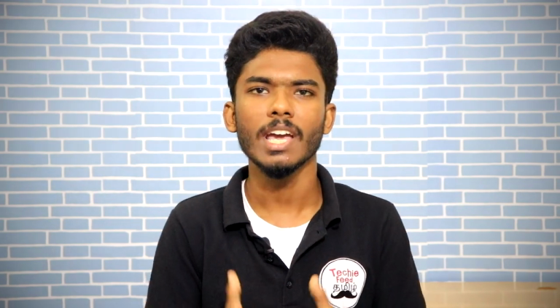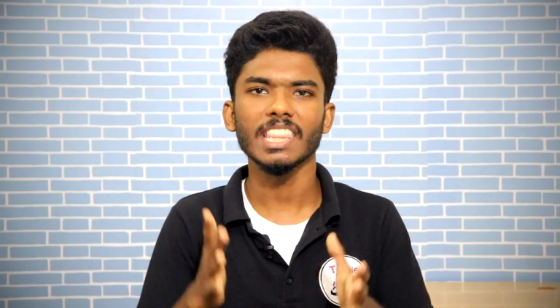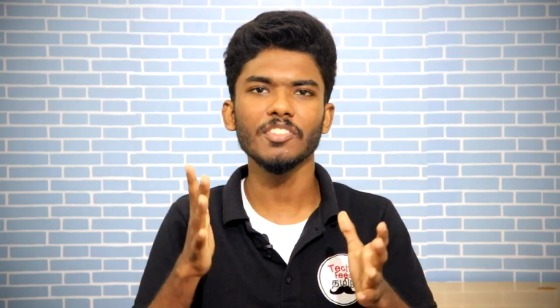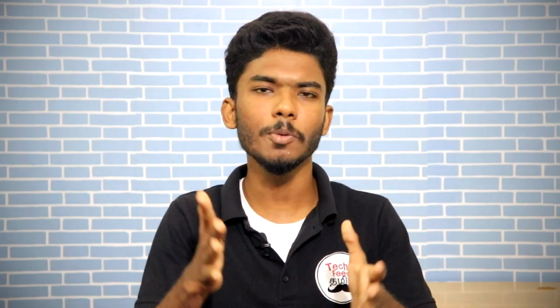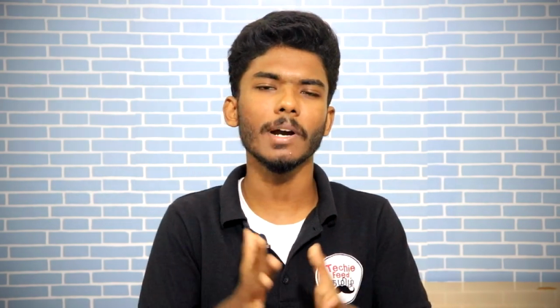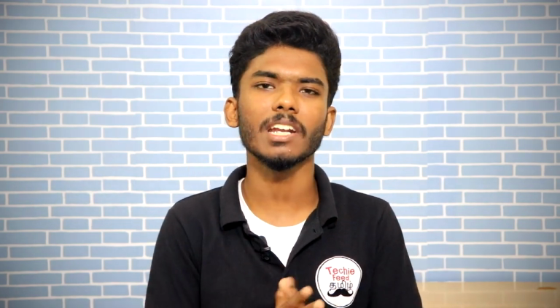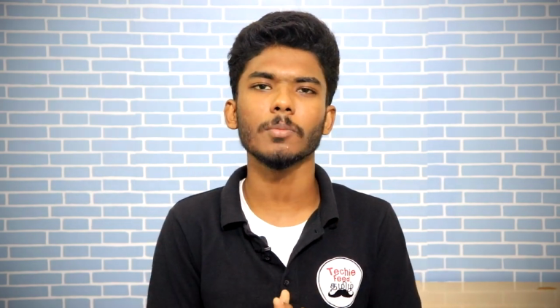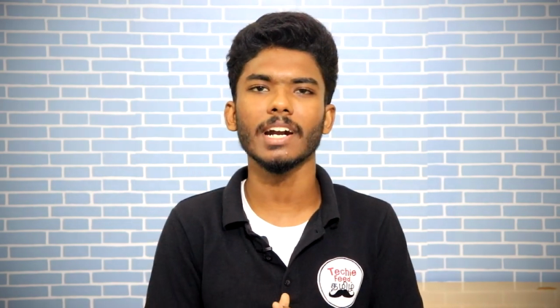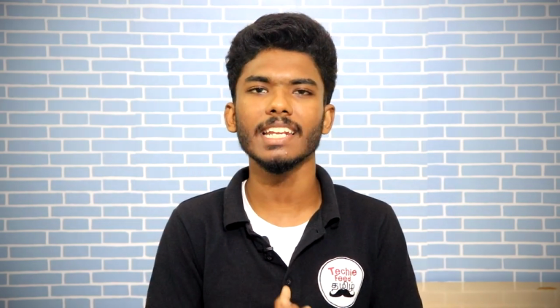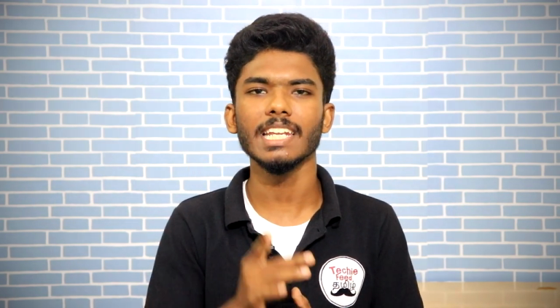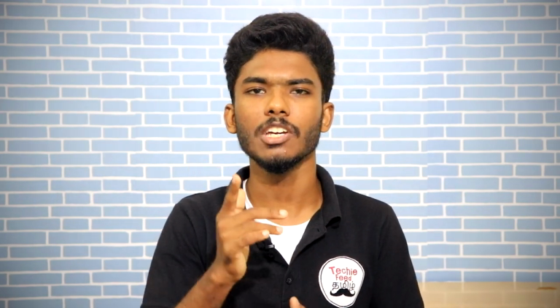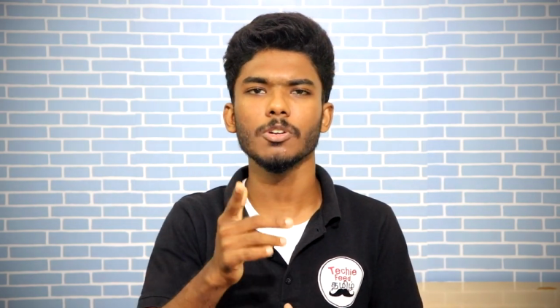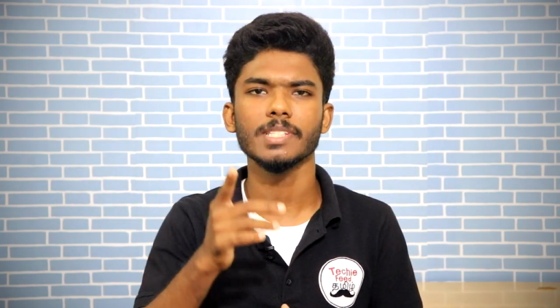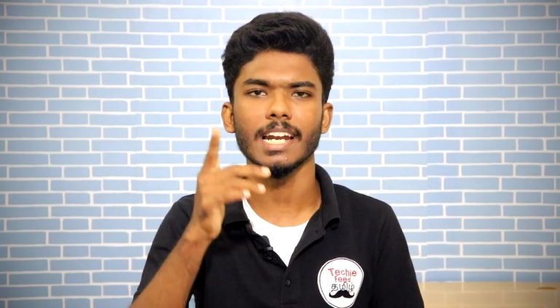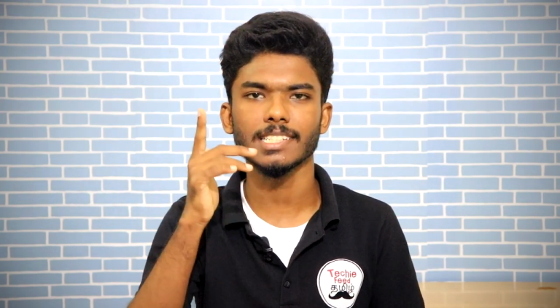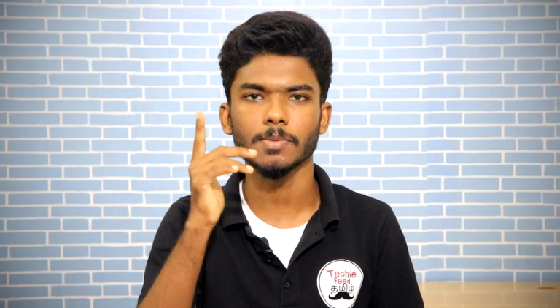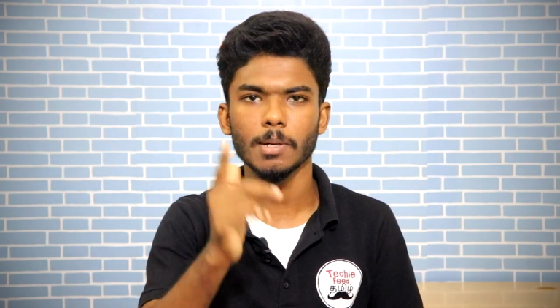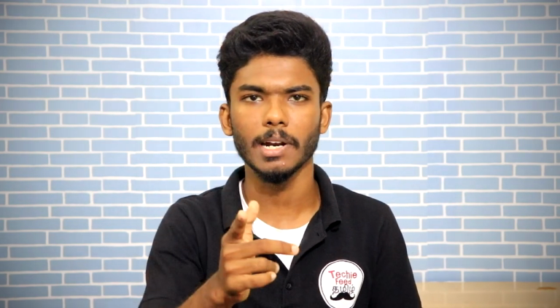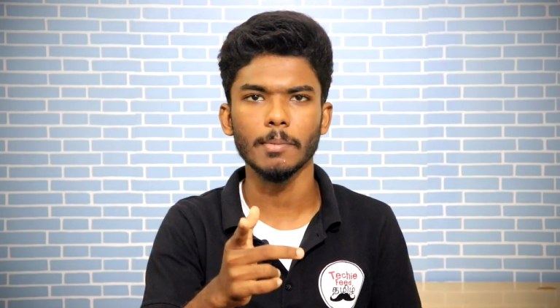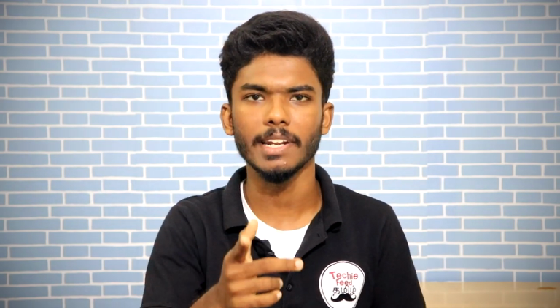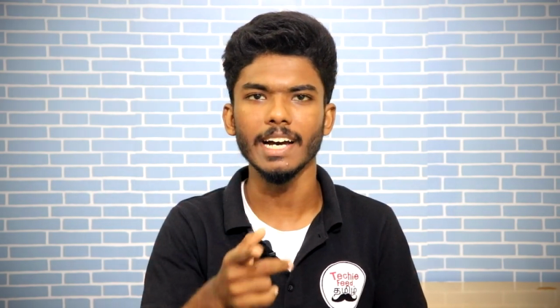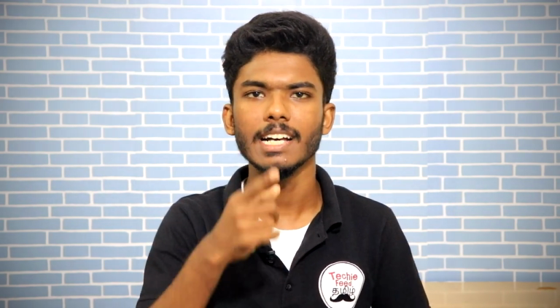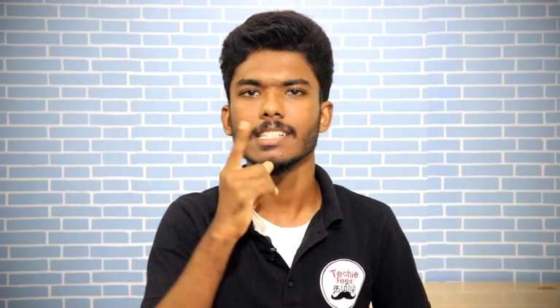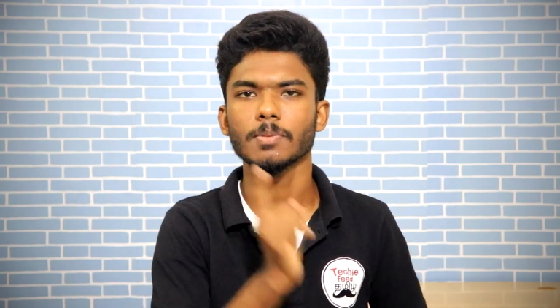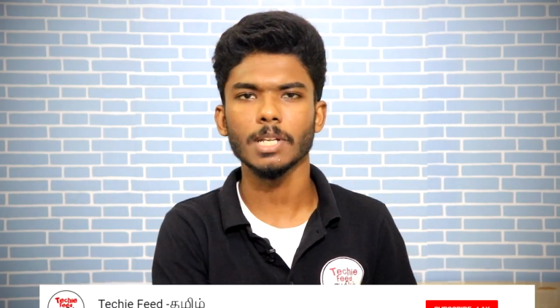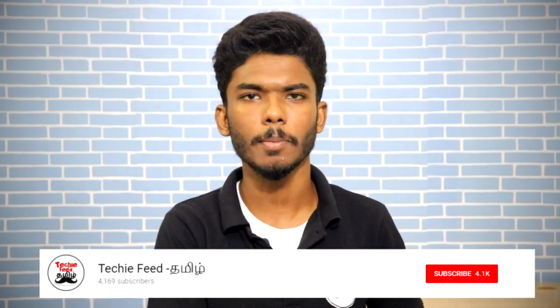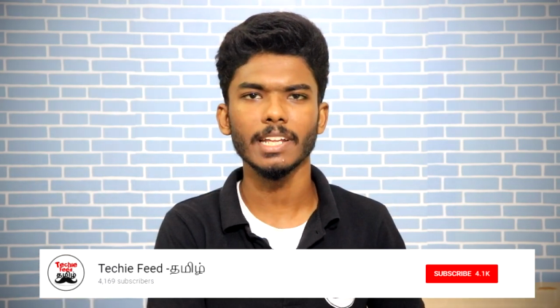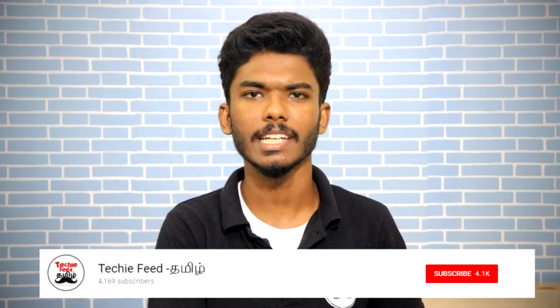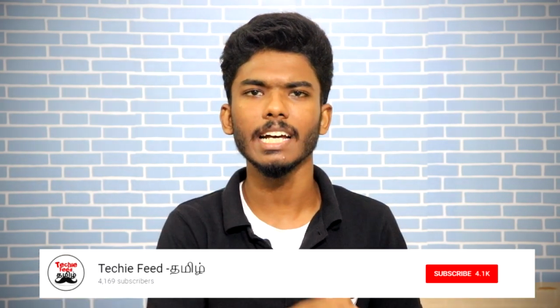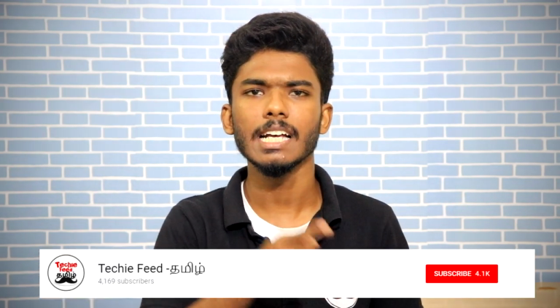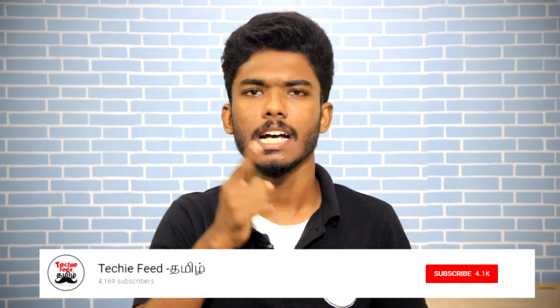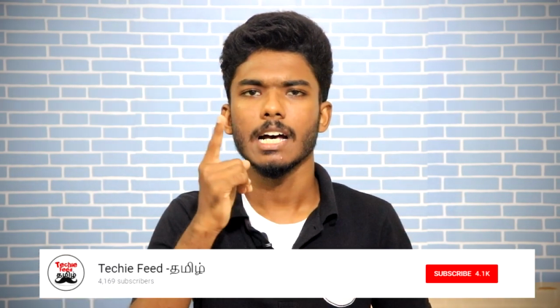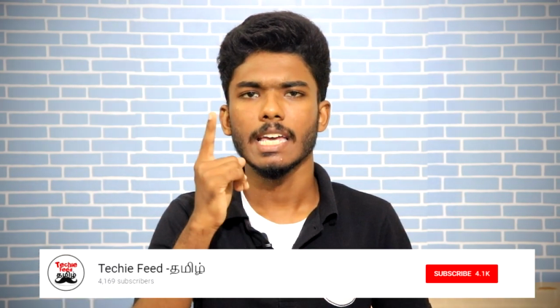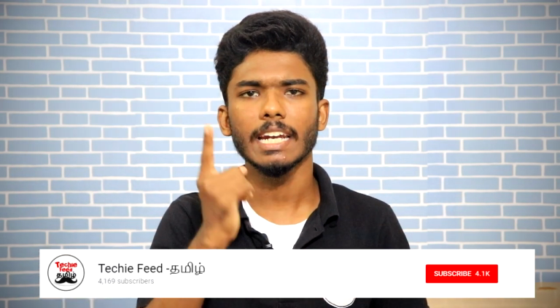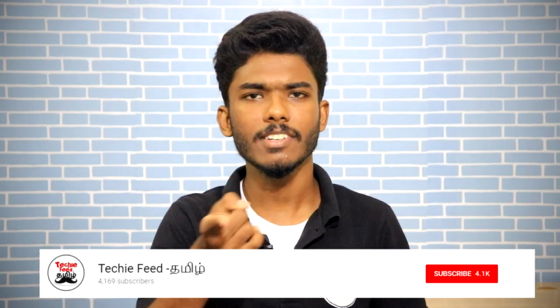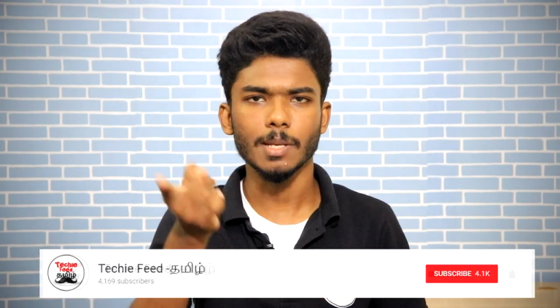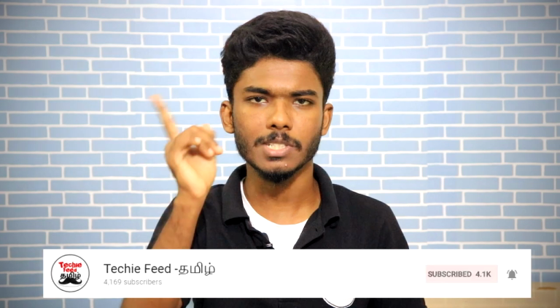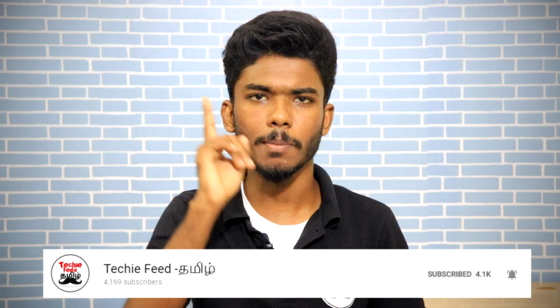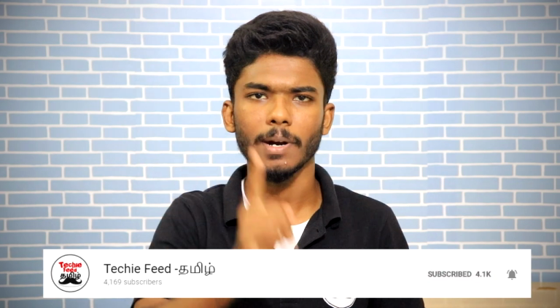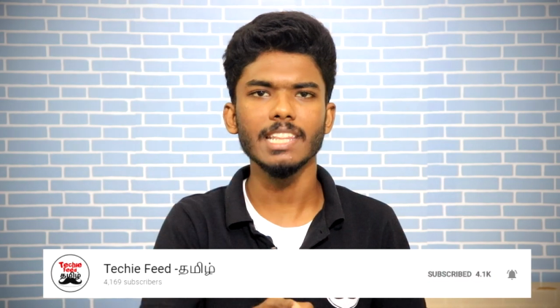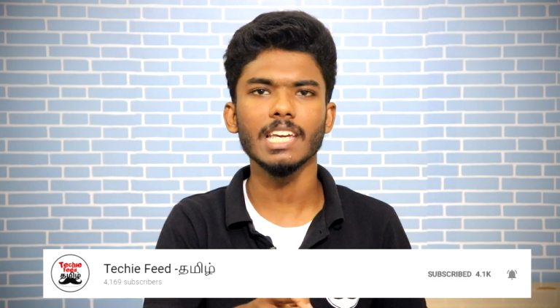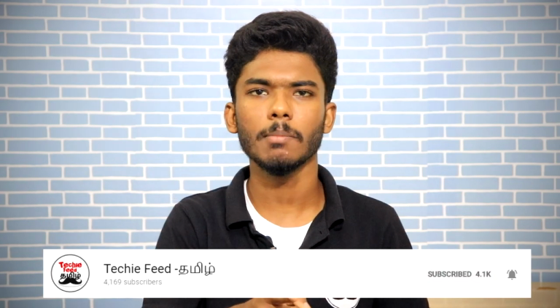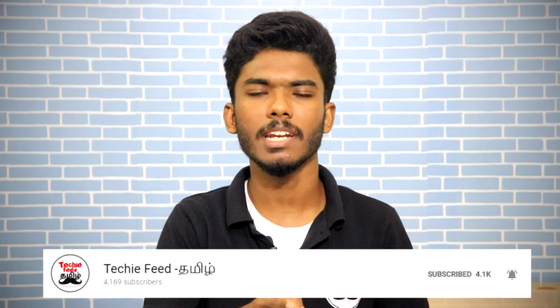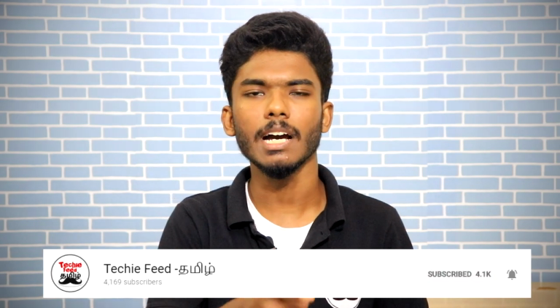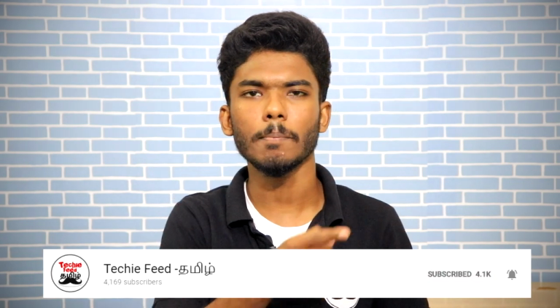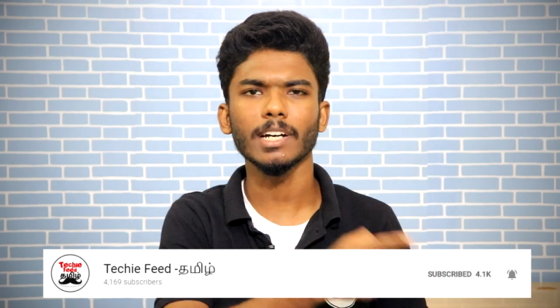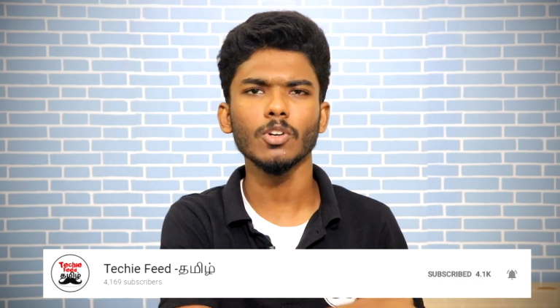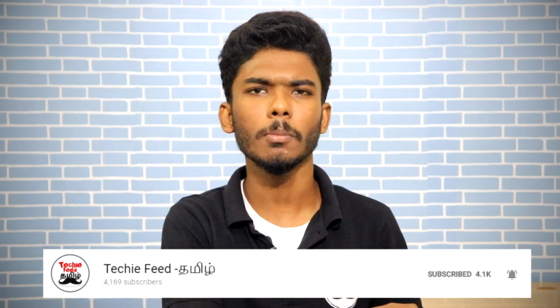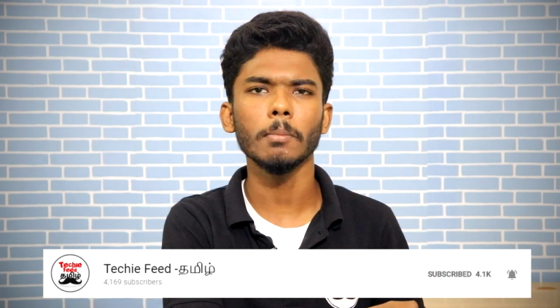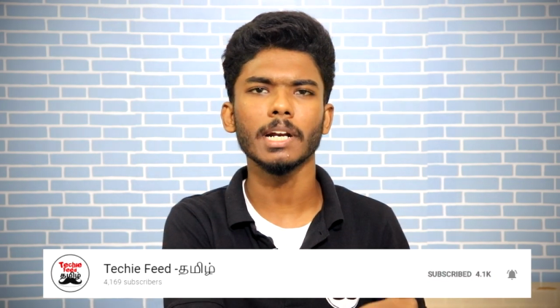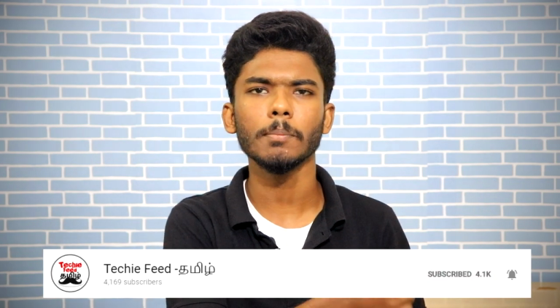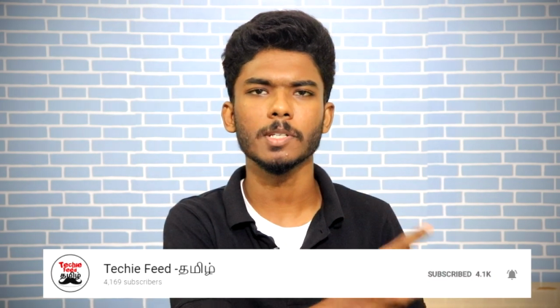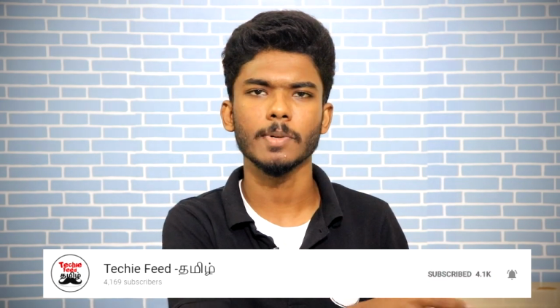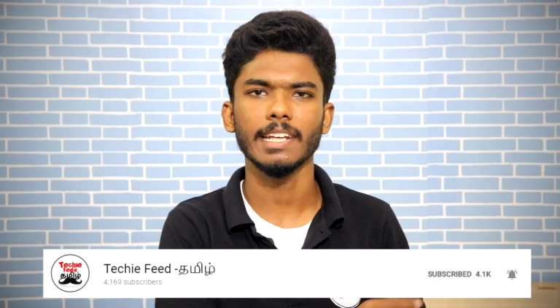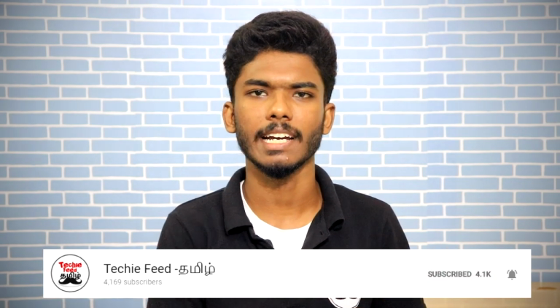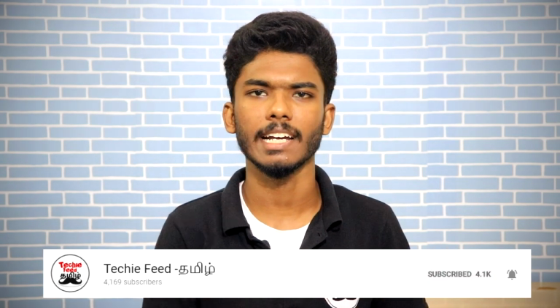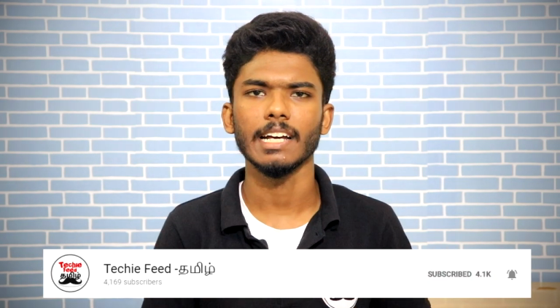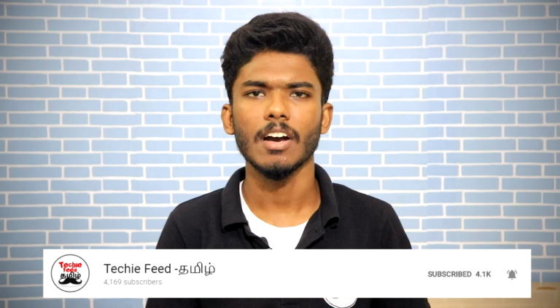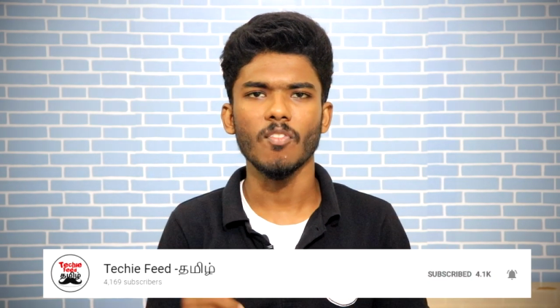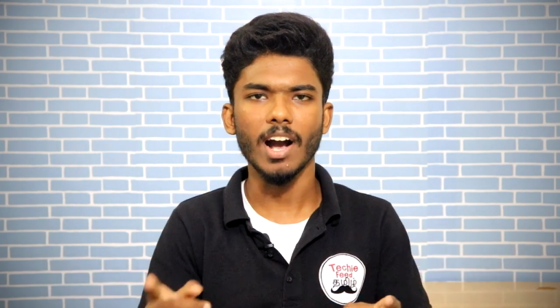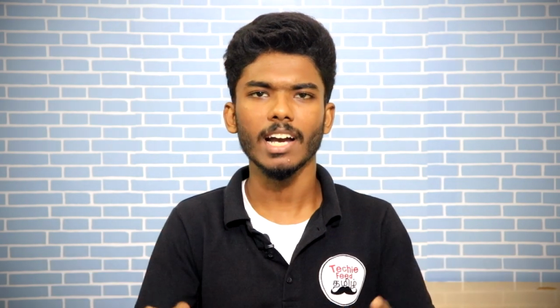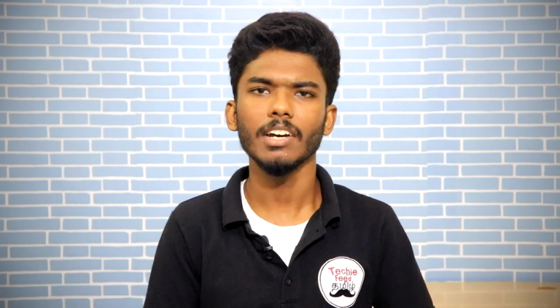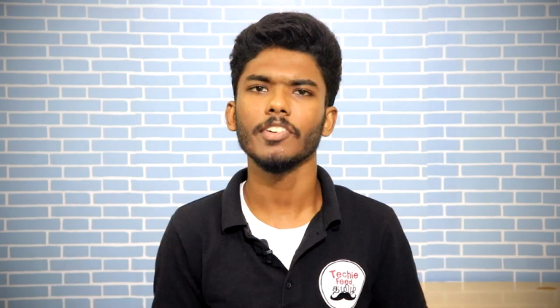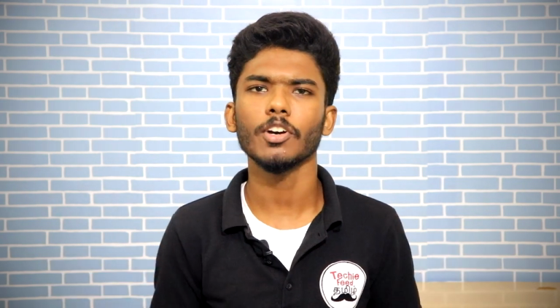If you are watching this video, subscribe to our channel. If you are subscribed, press the bell icon and go to the video.